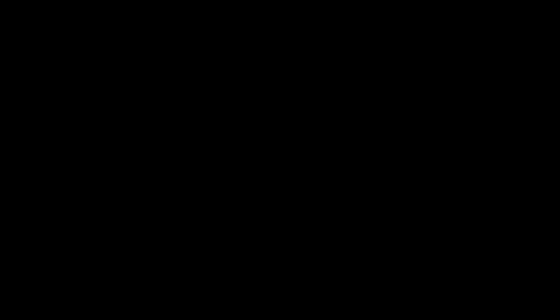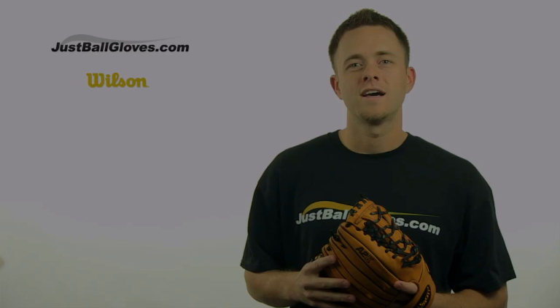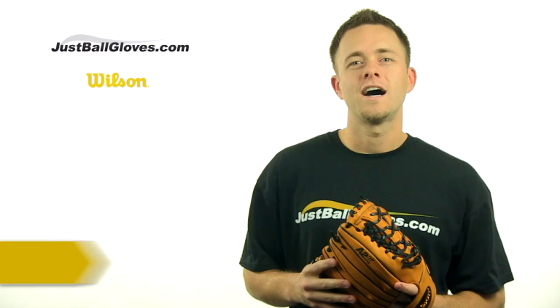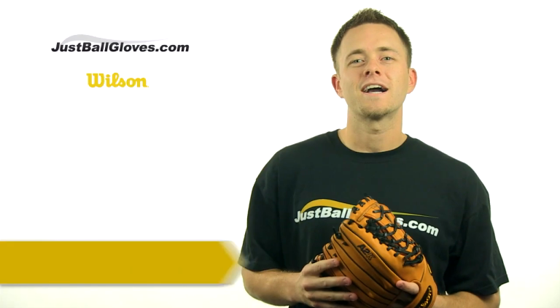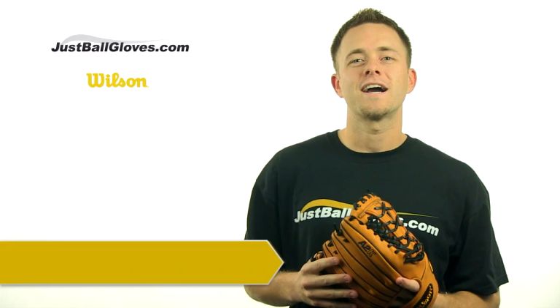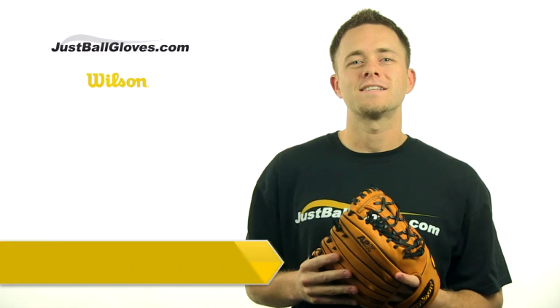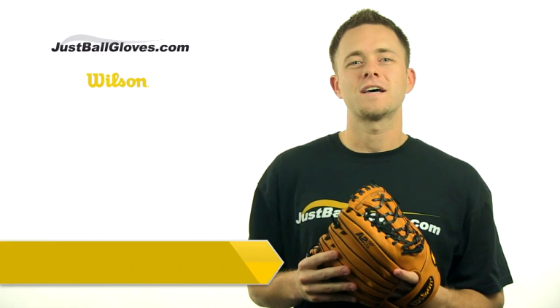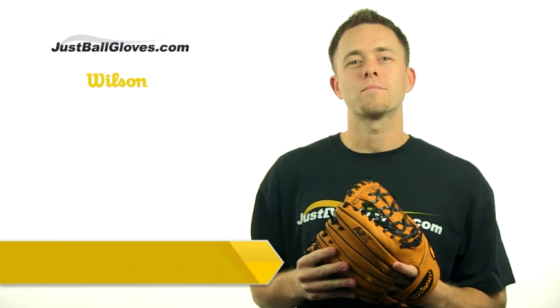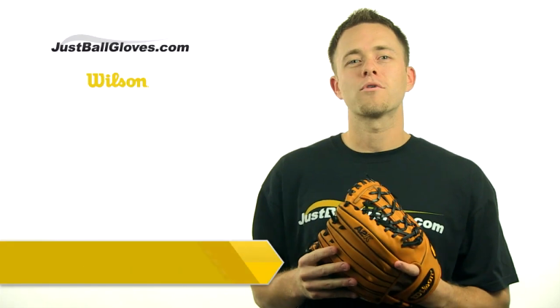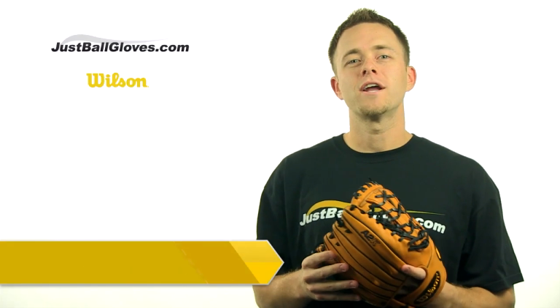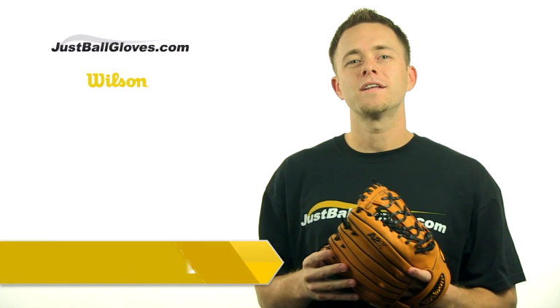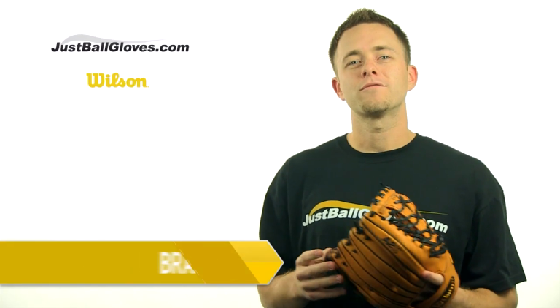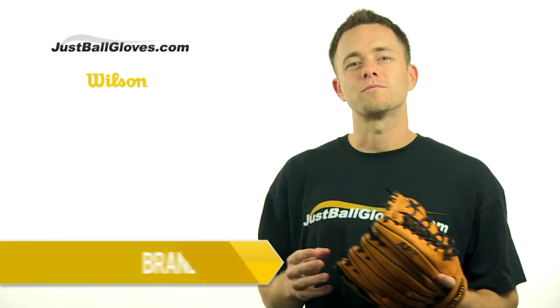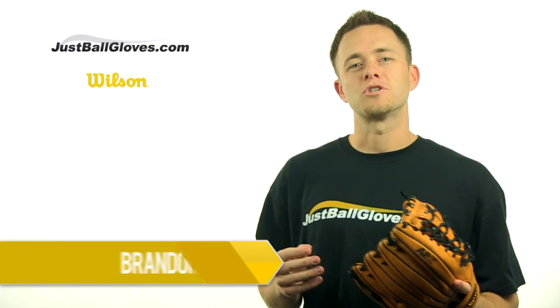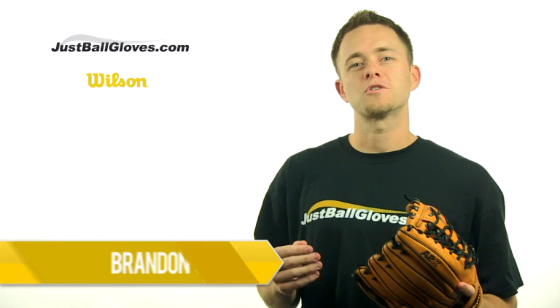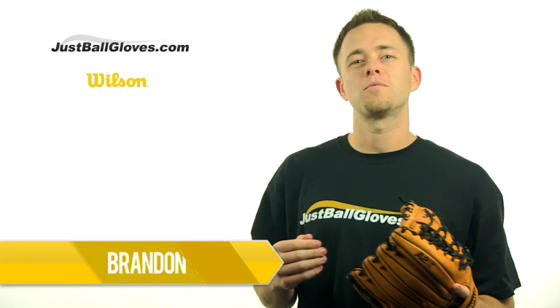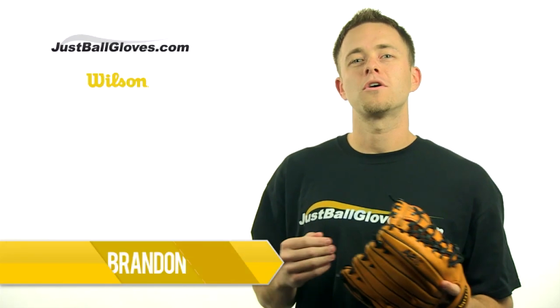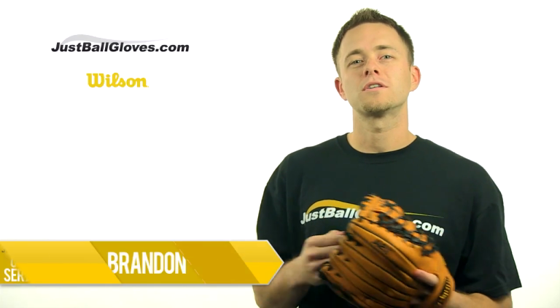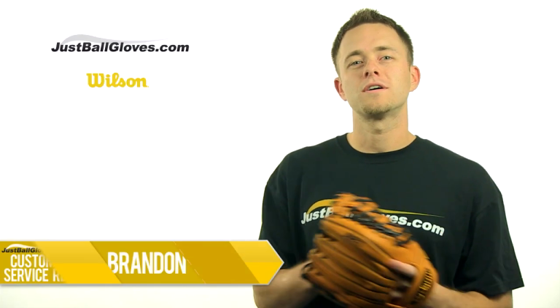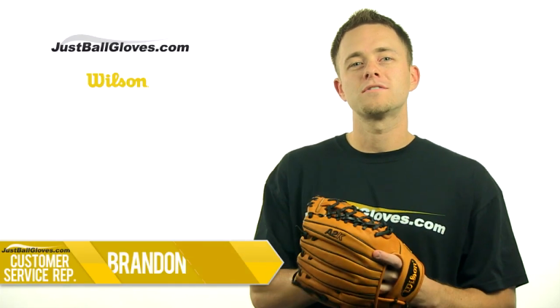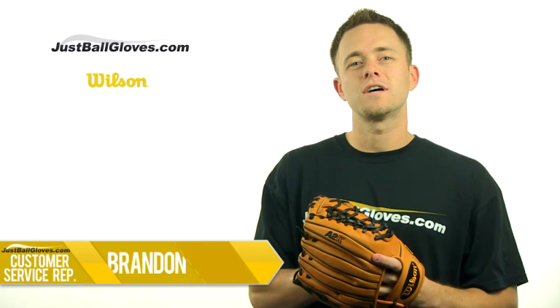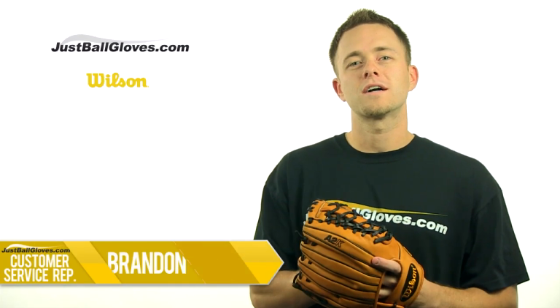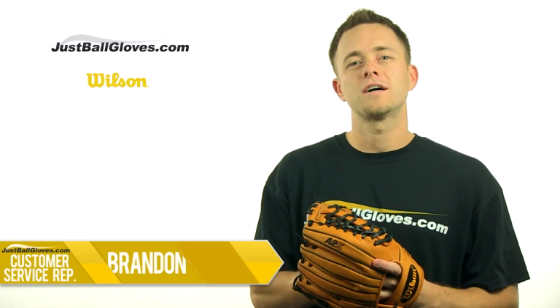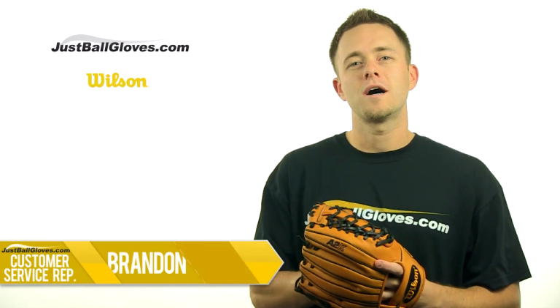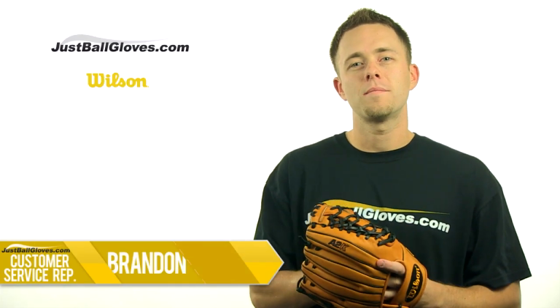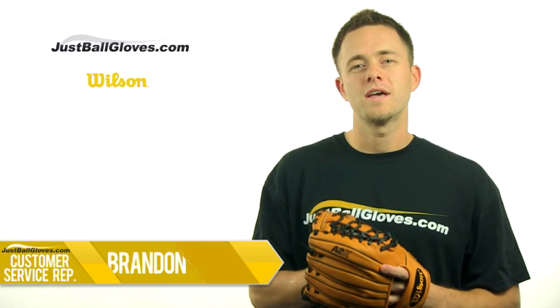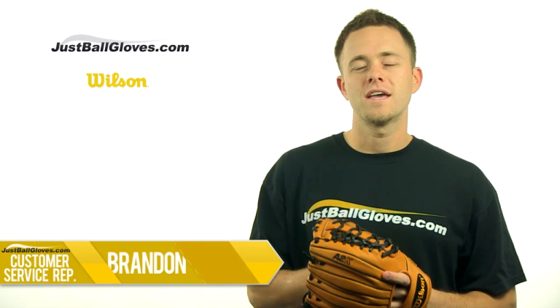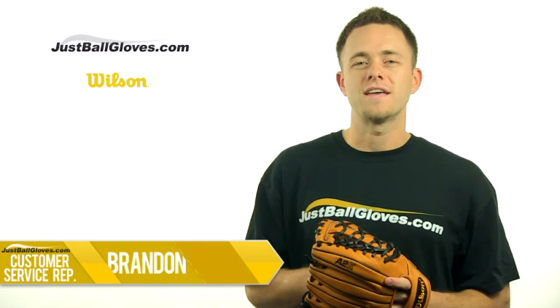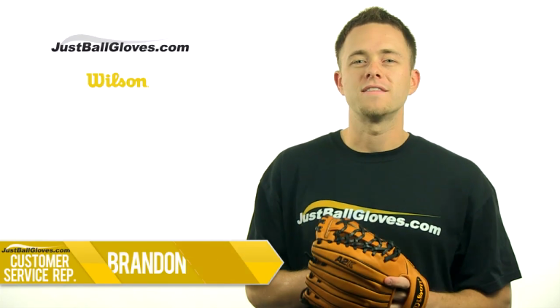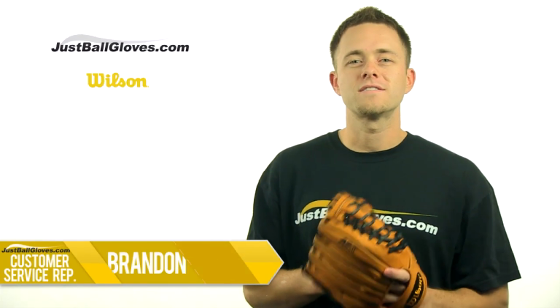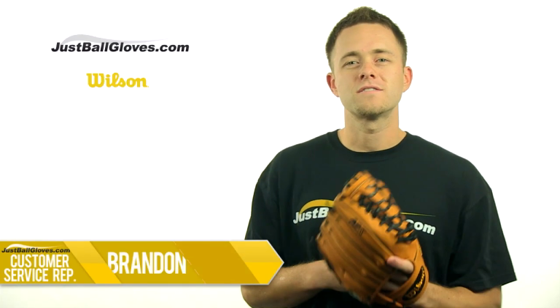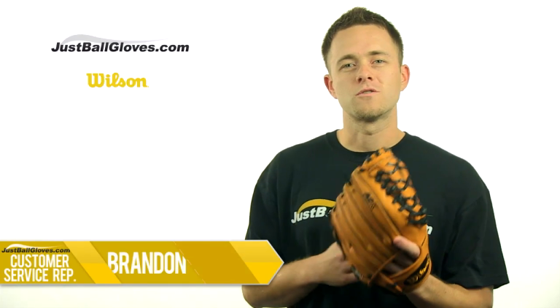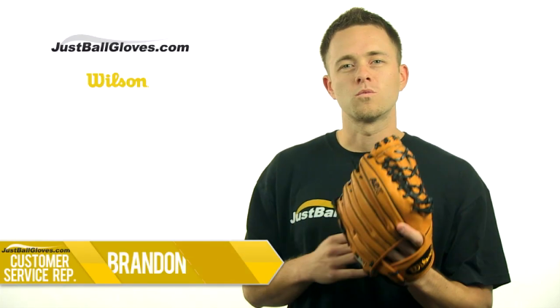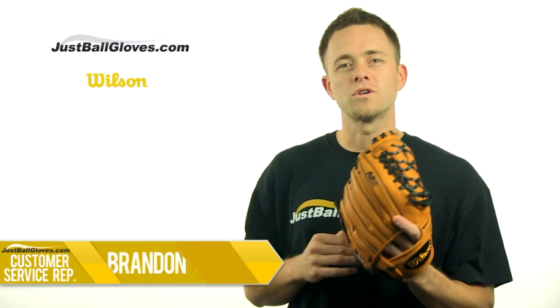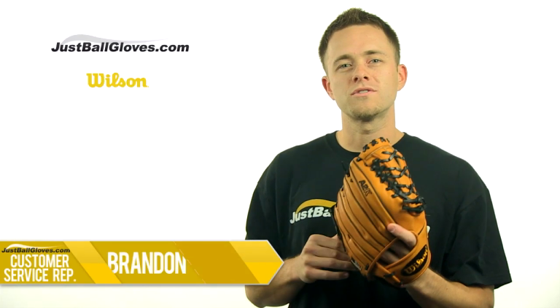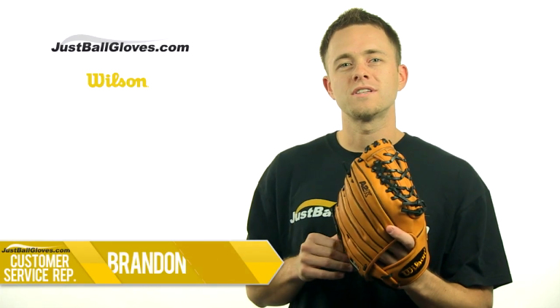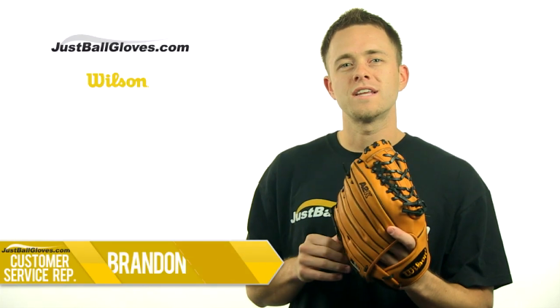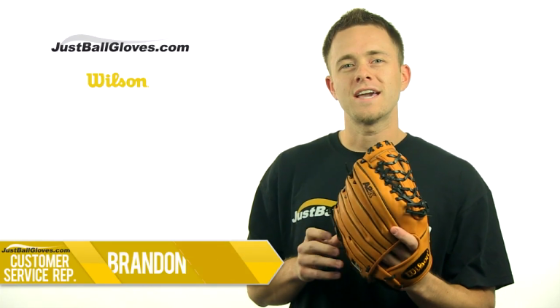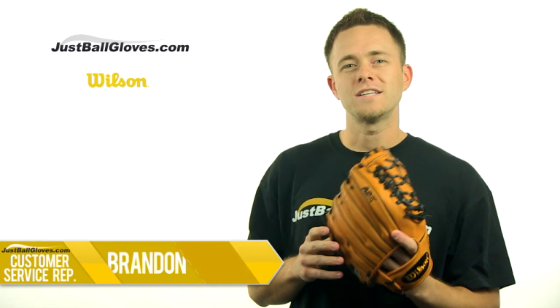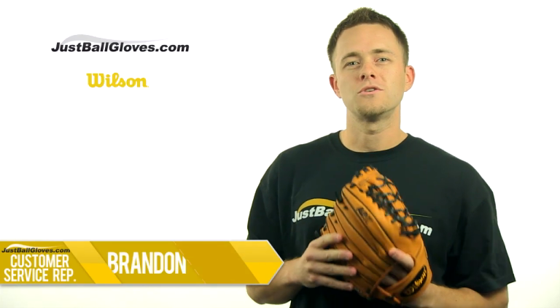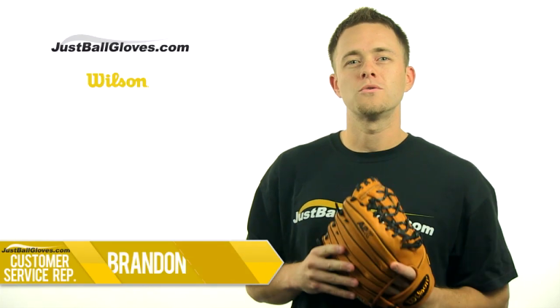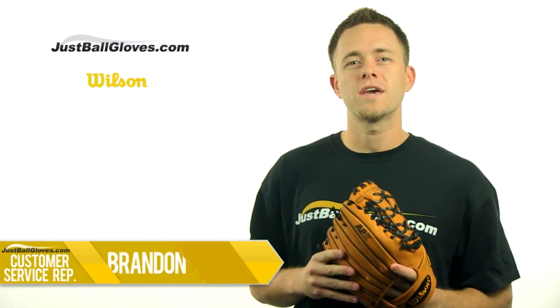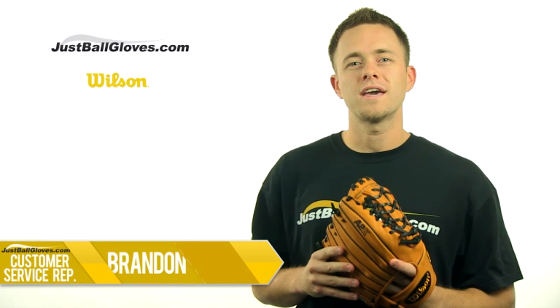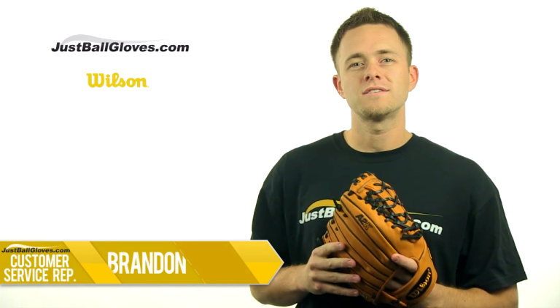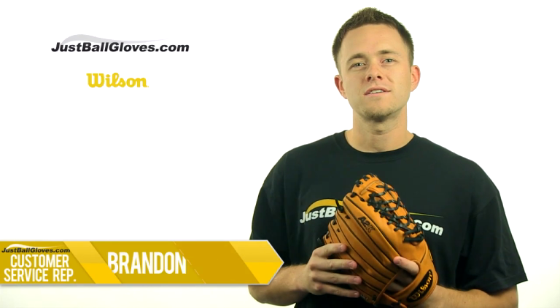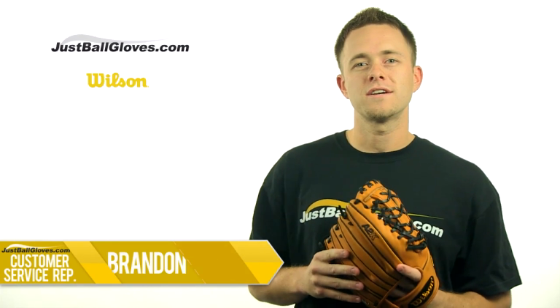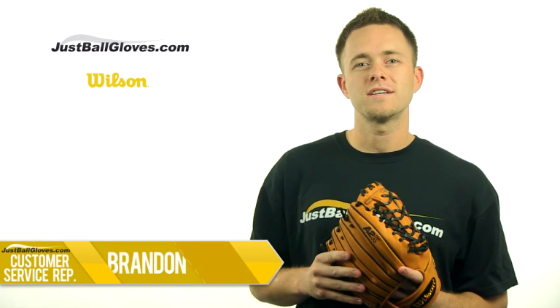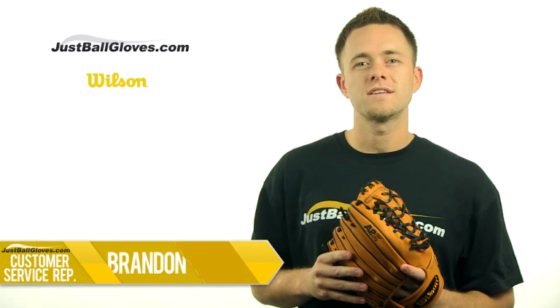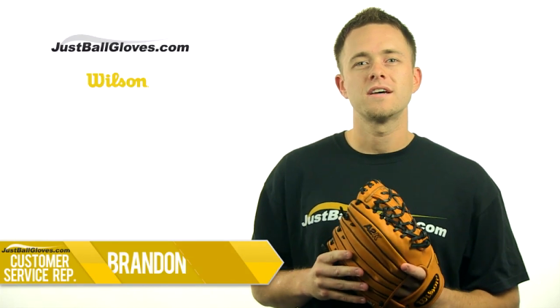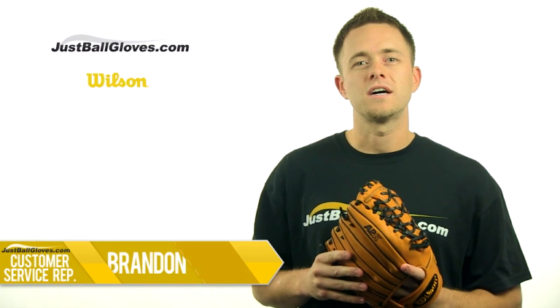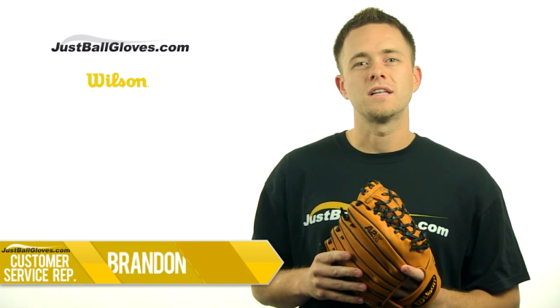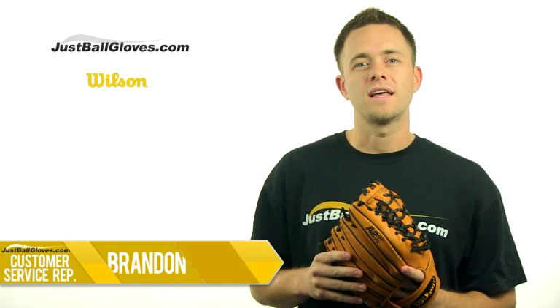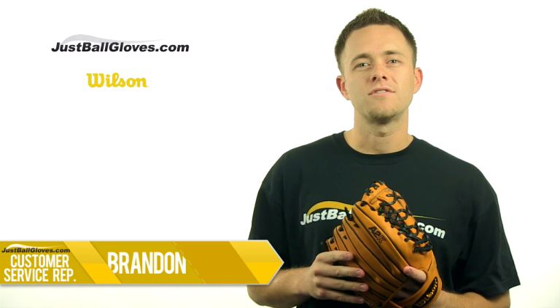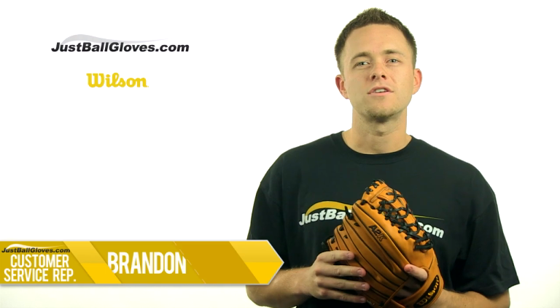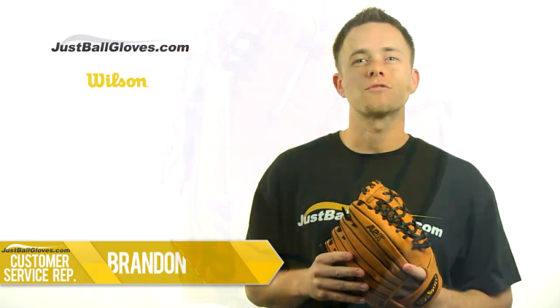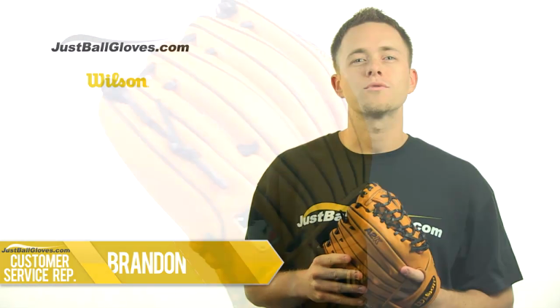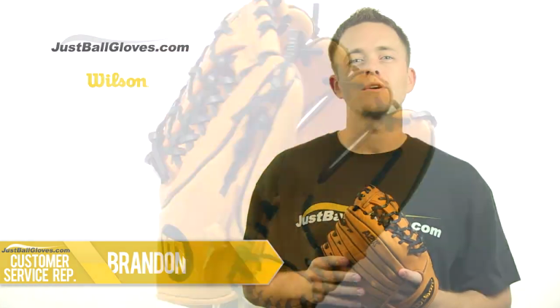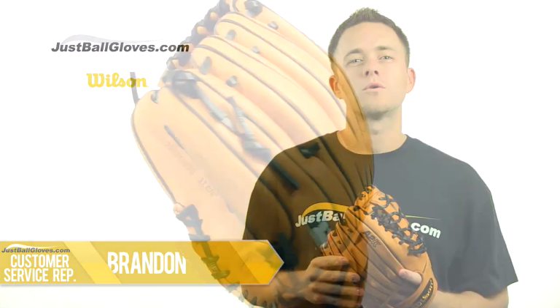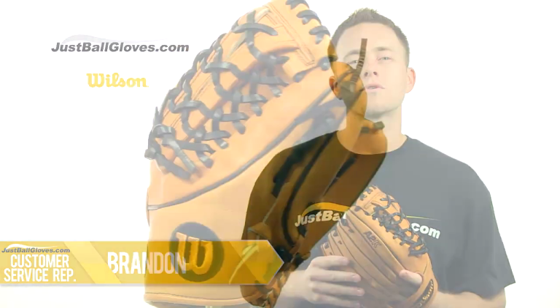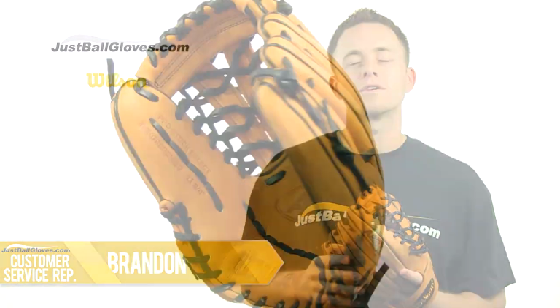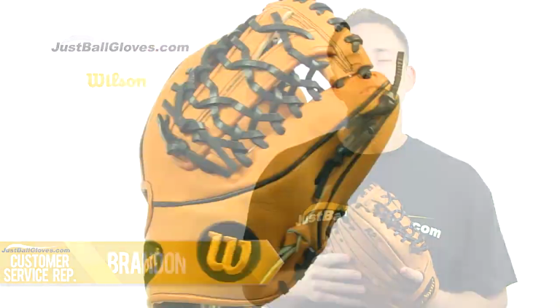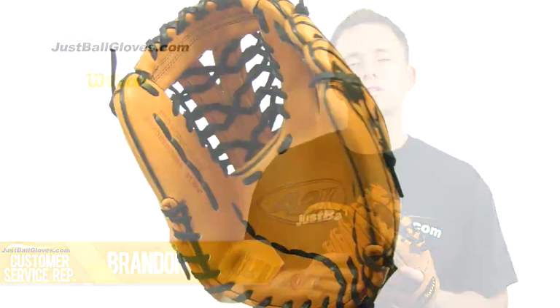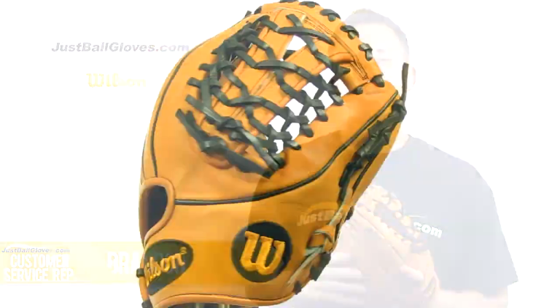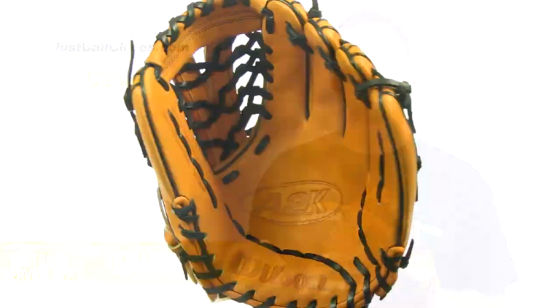Hi guys, I'm Brandon from JustBallGloves.com and this is the Wilson A2K series 11 and 3 quarter inch glove.